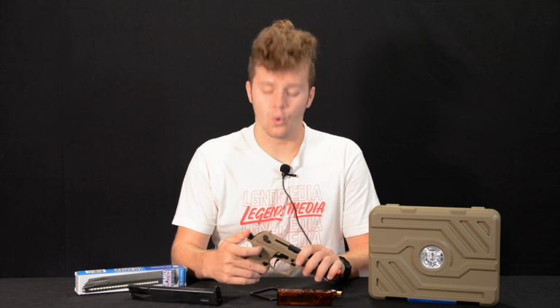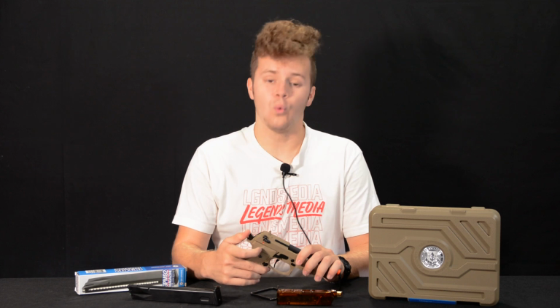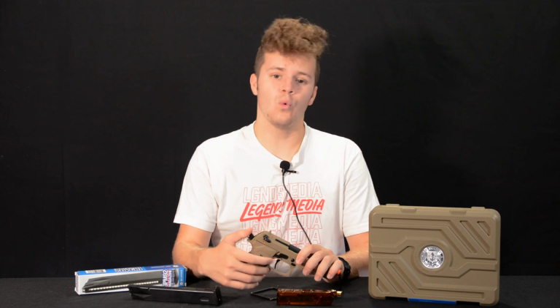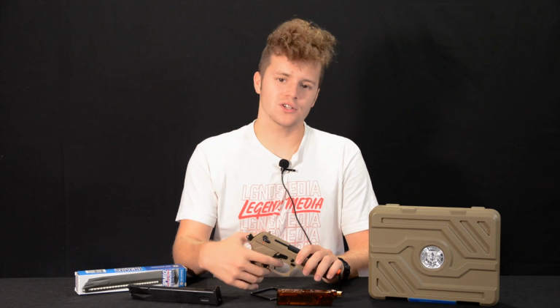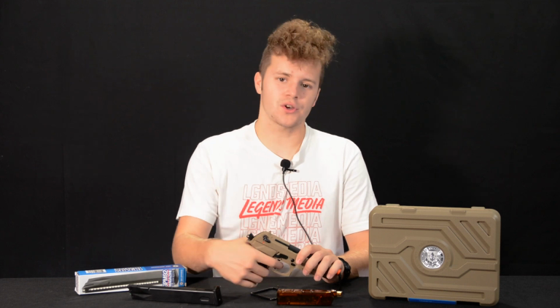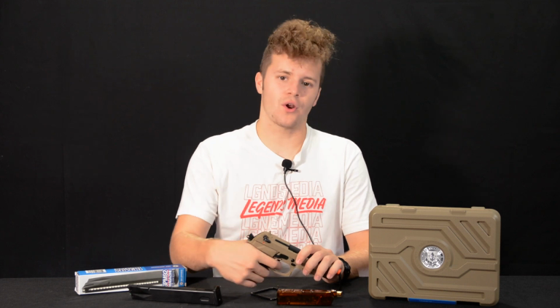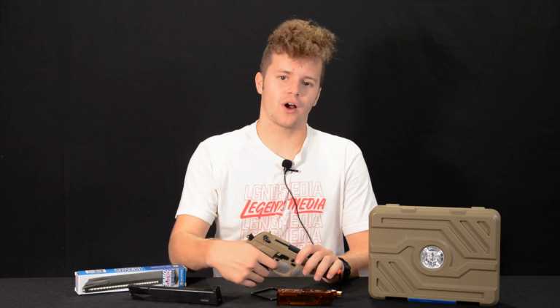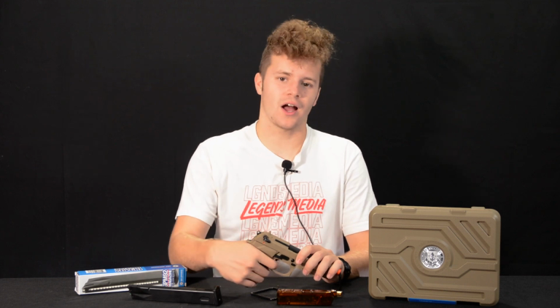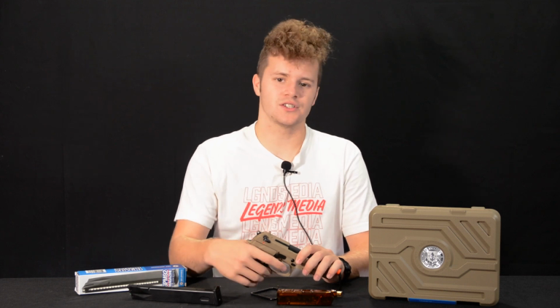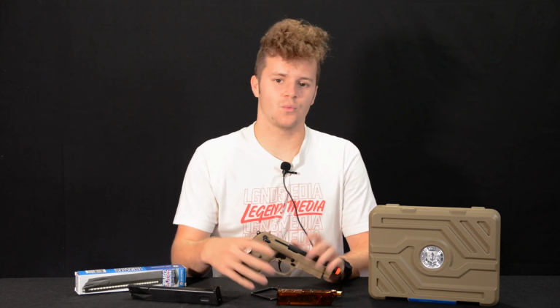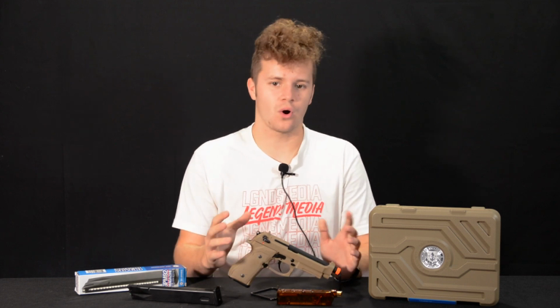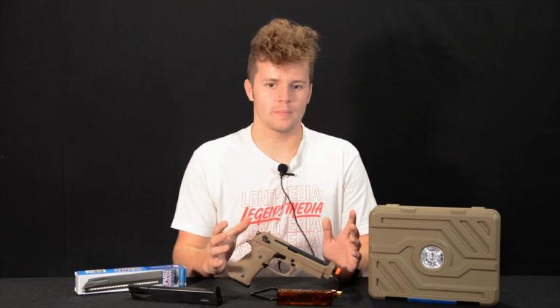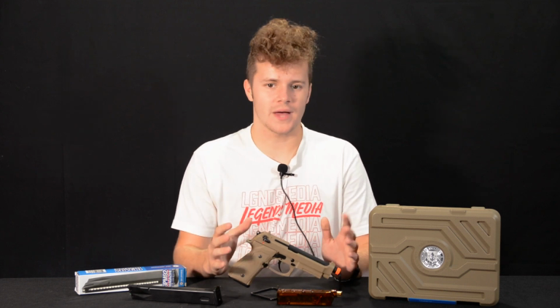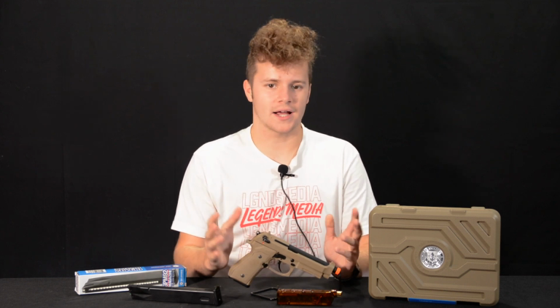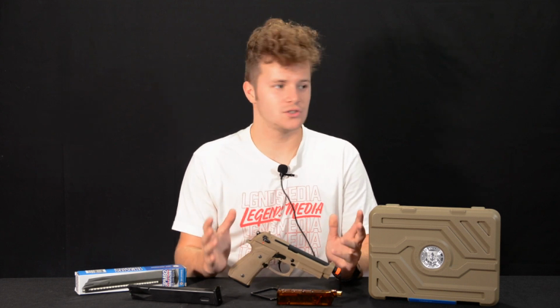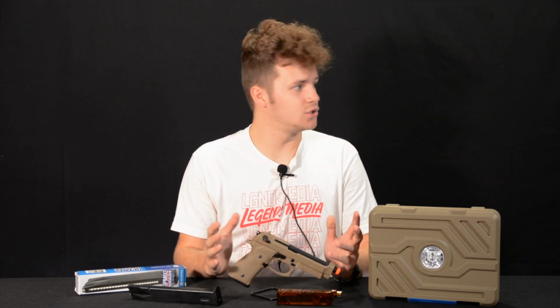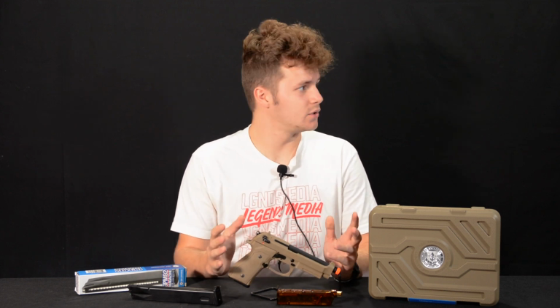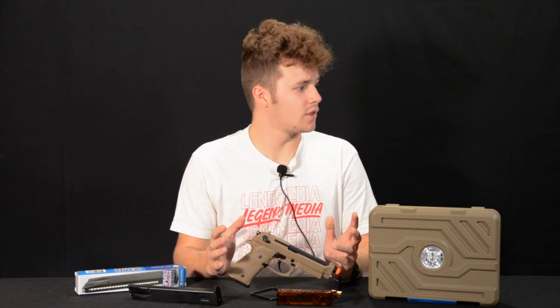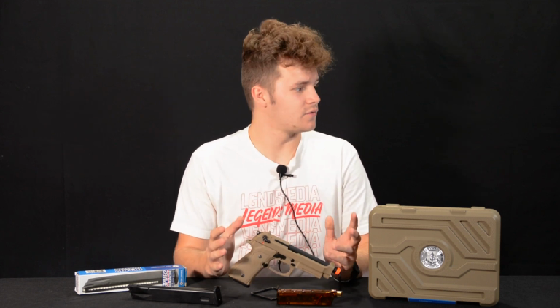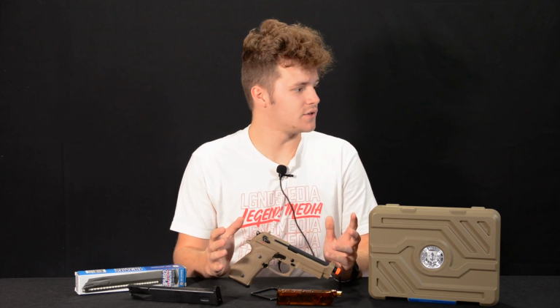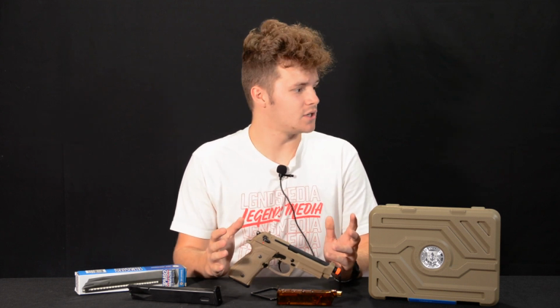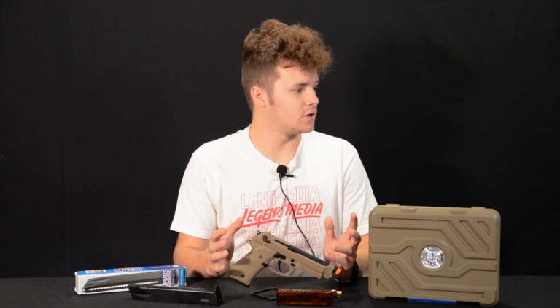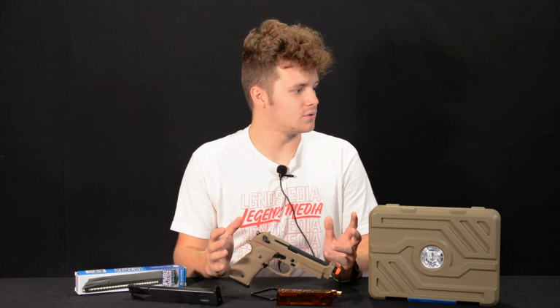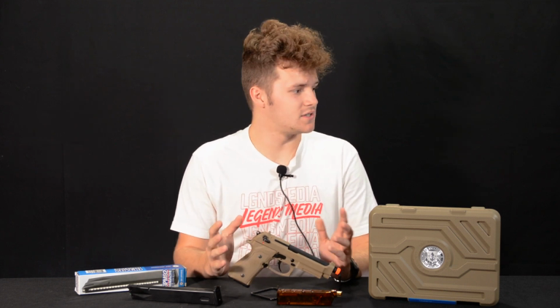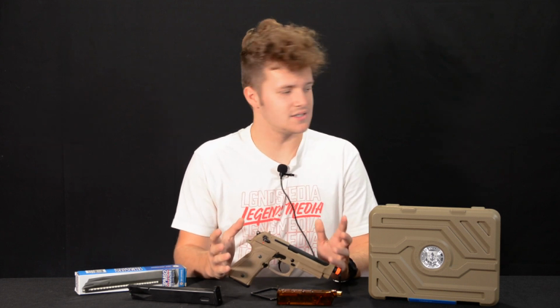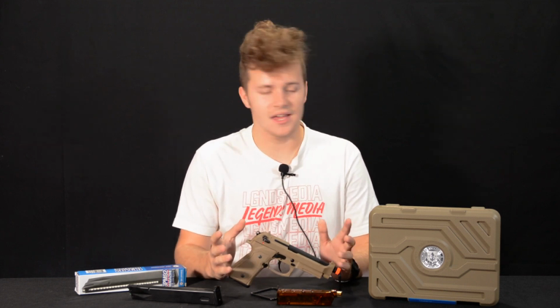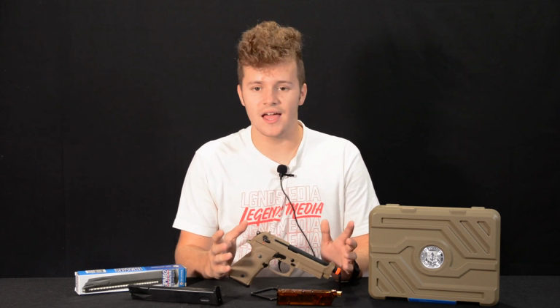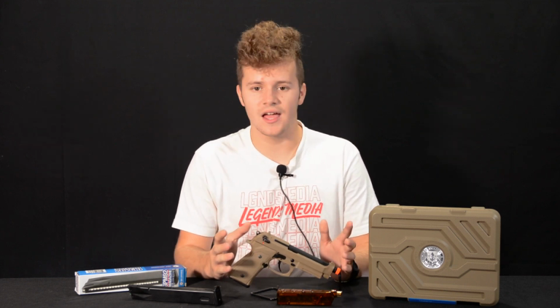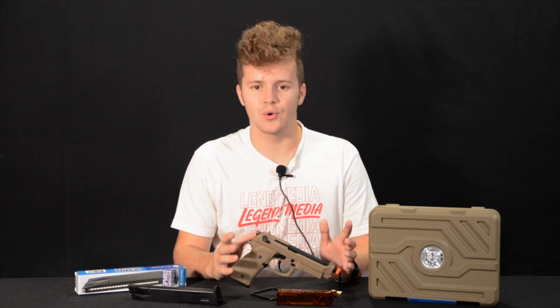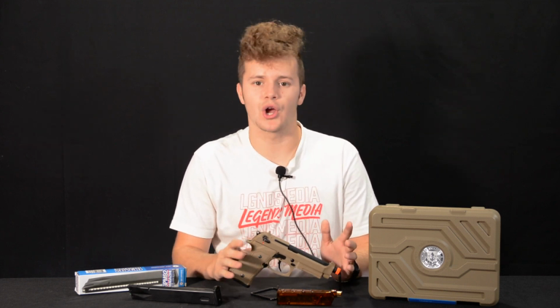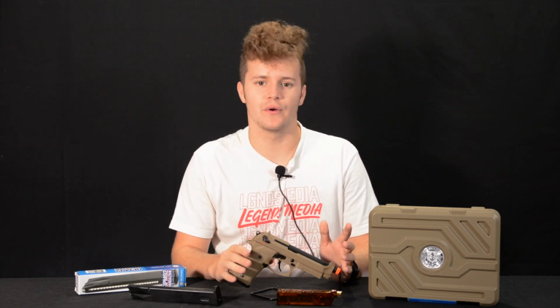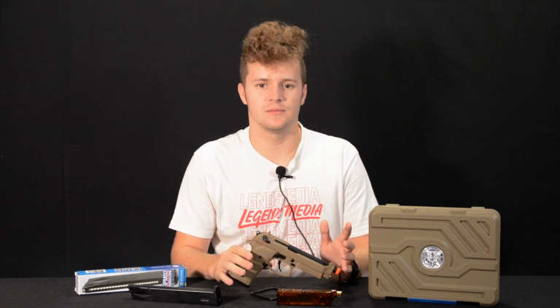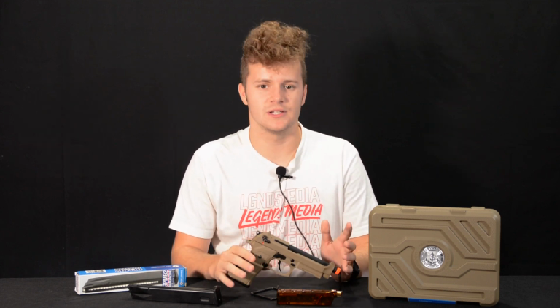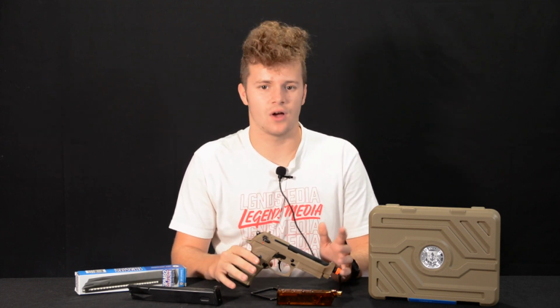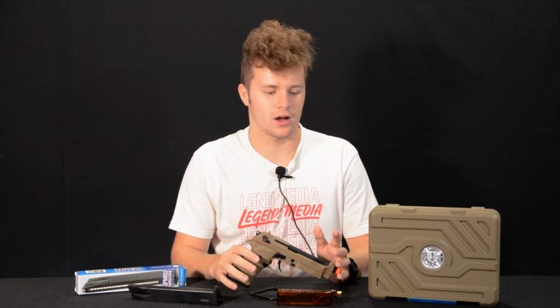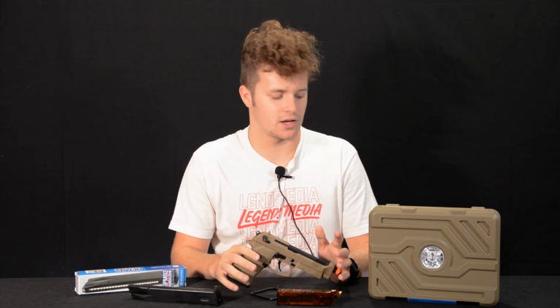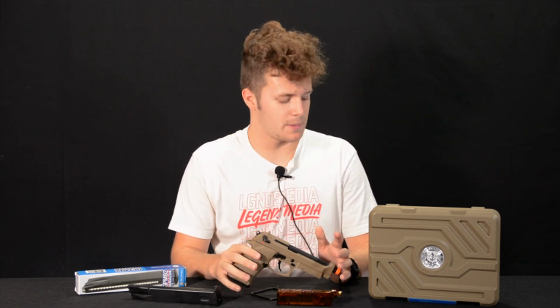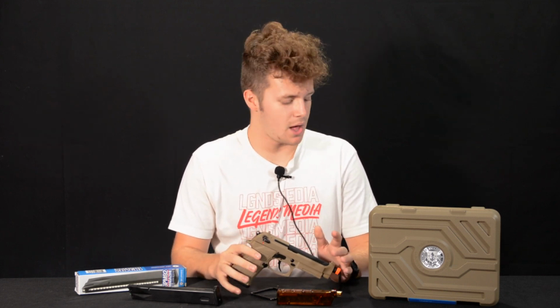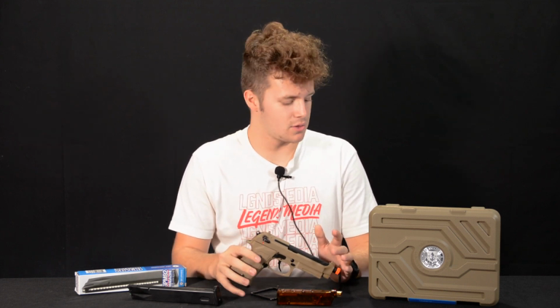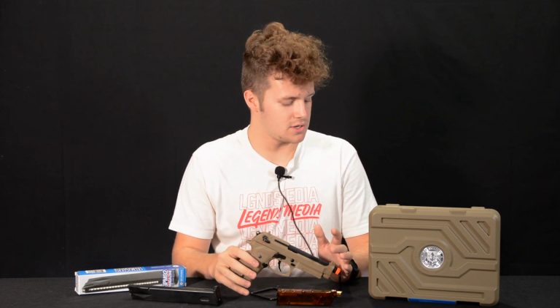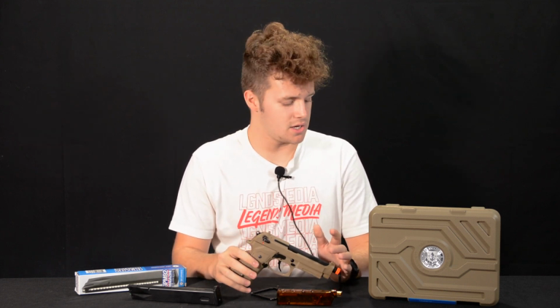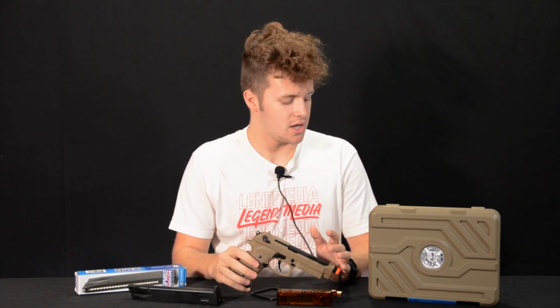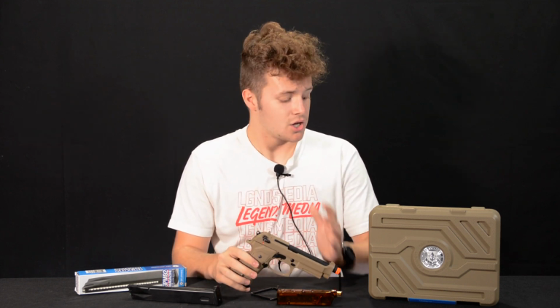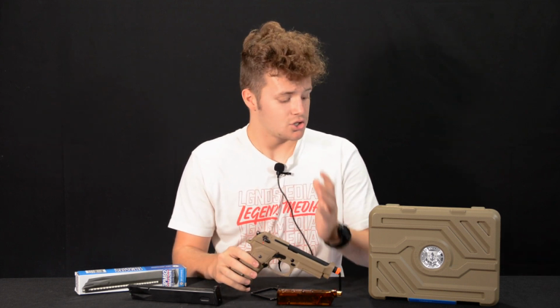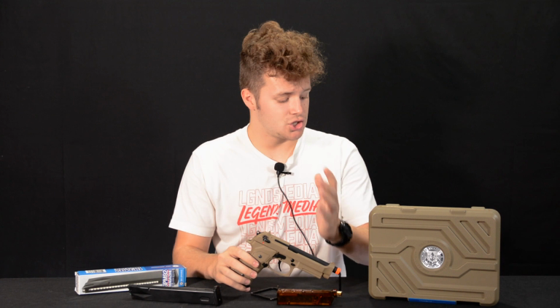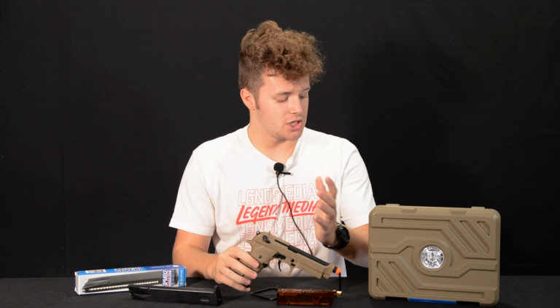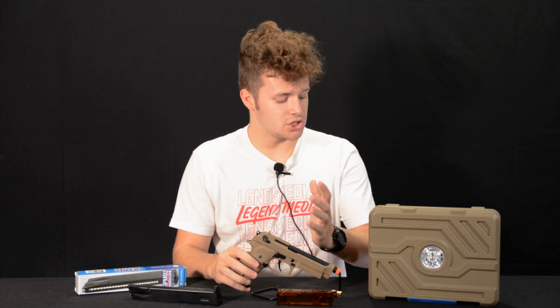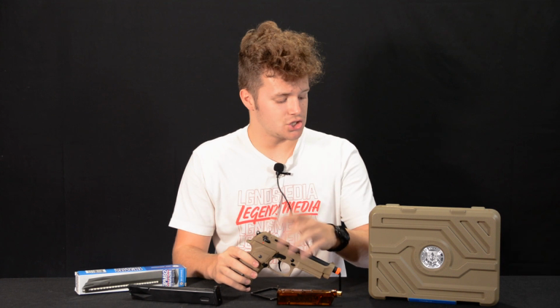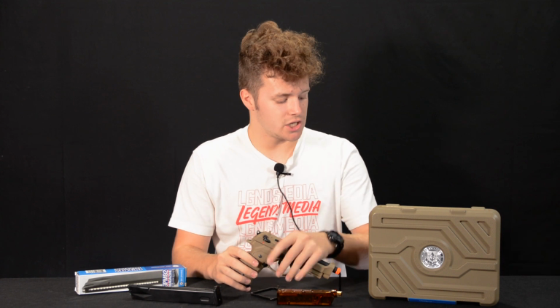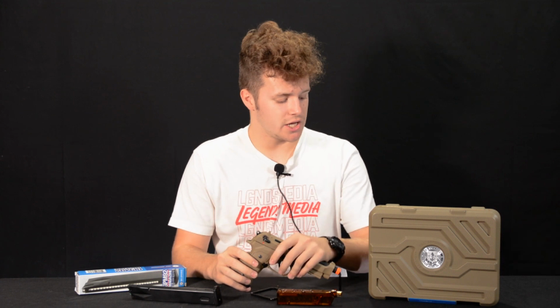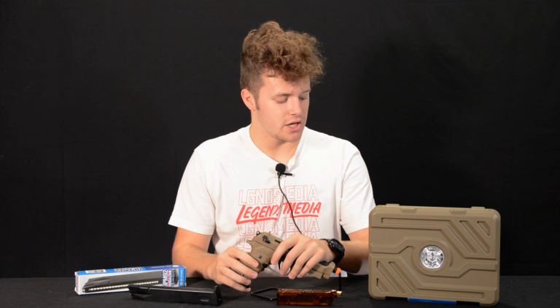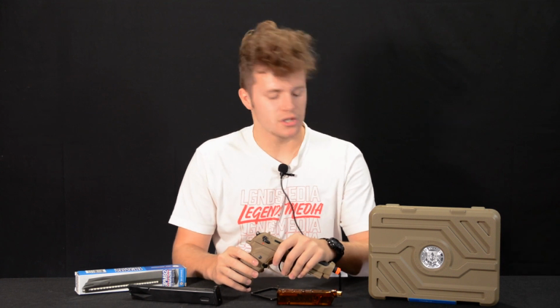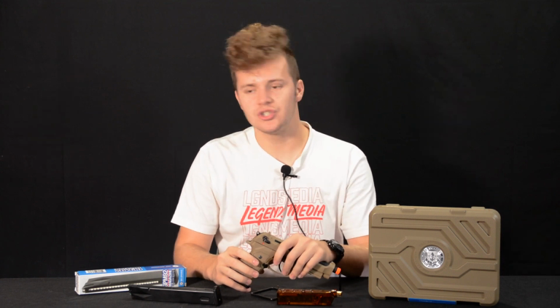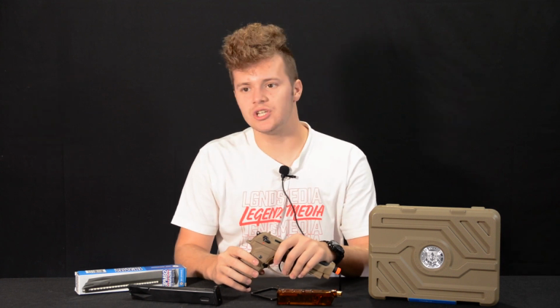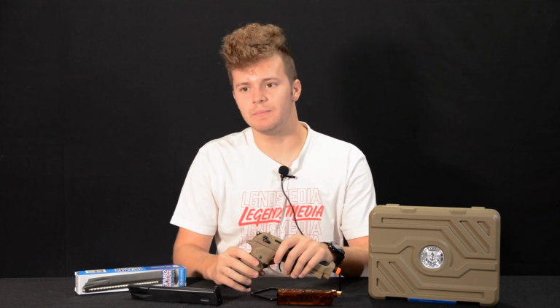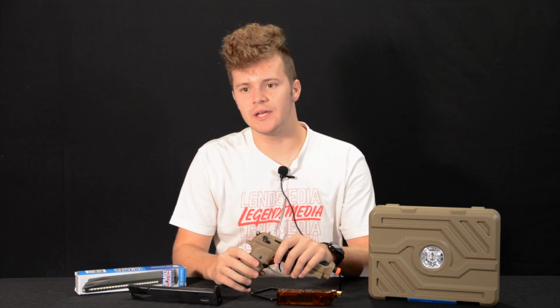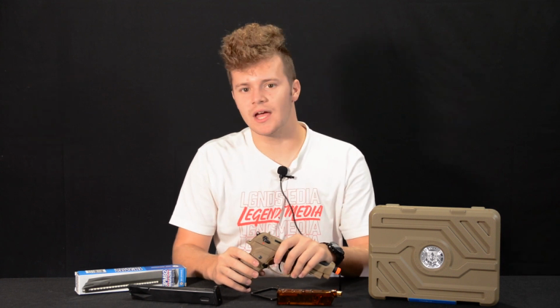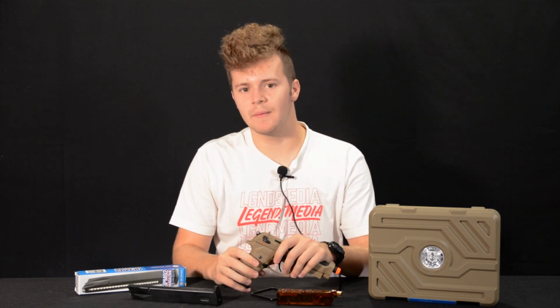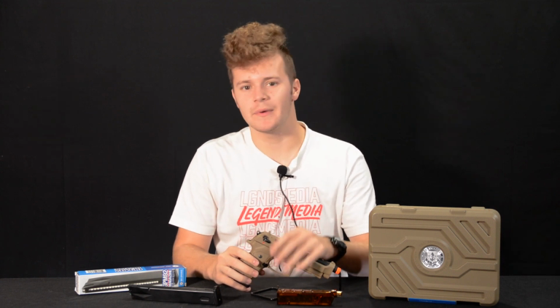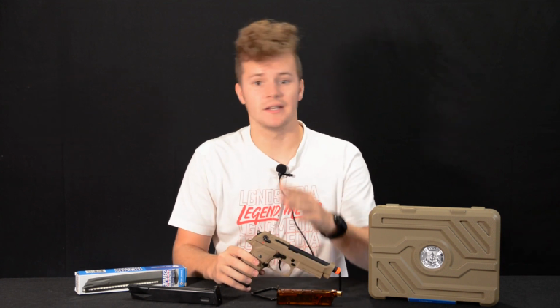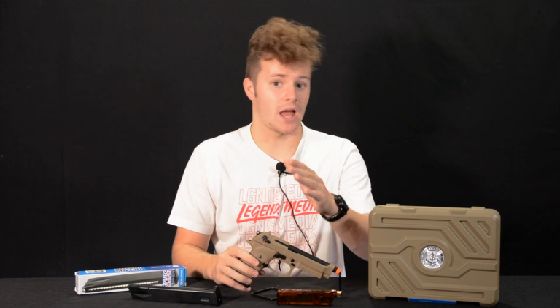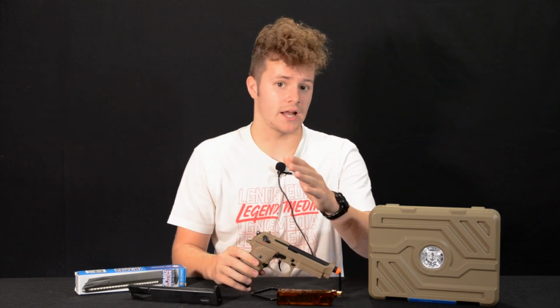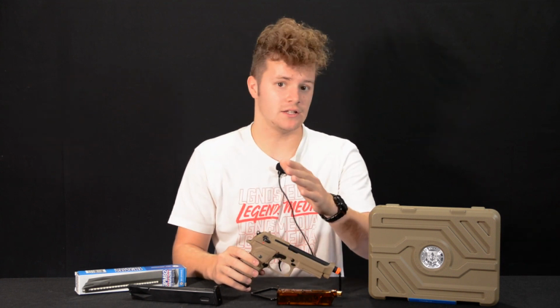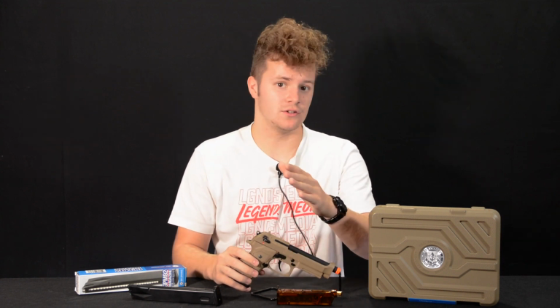What is going on guys, welcome back to another video. Today we're going to be talking about the G&G GPM 92.